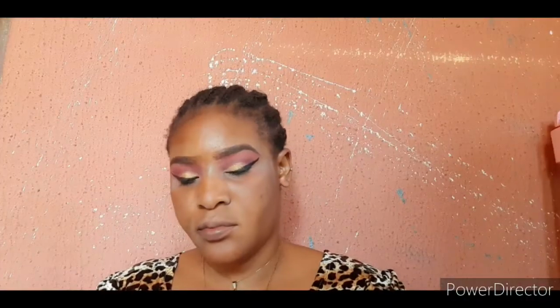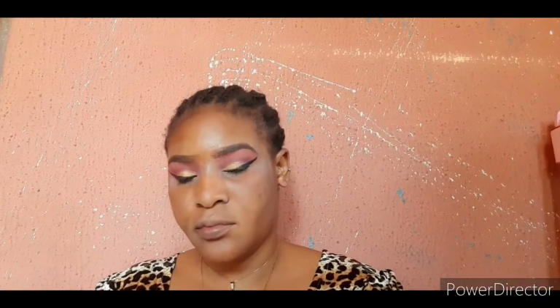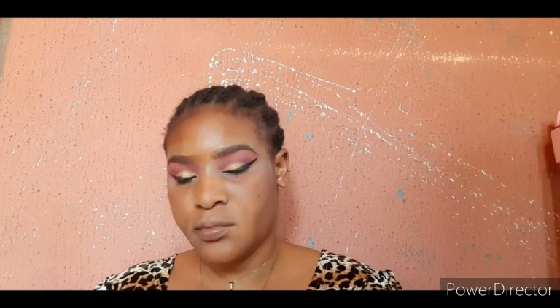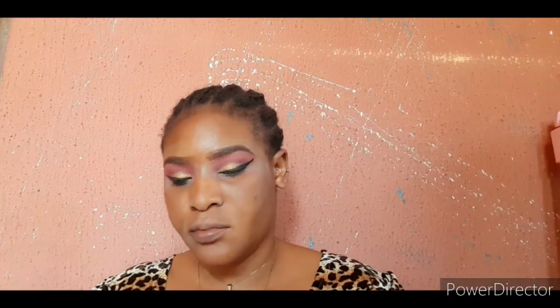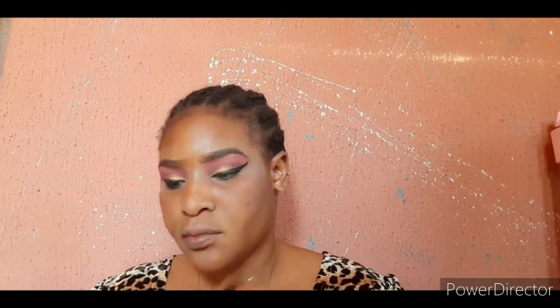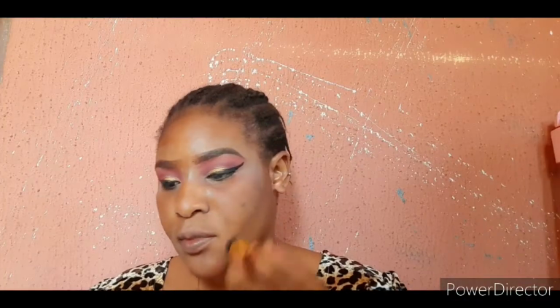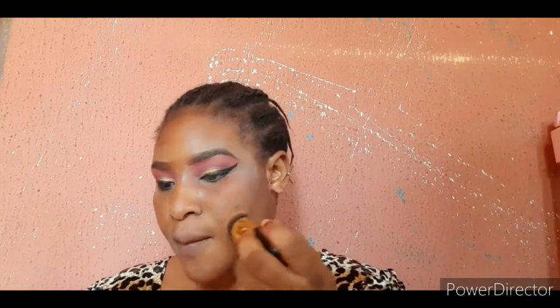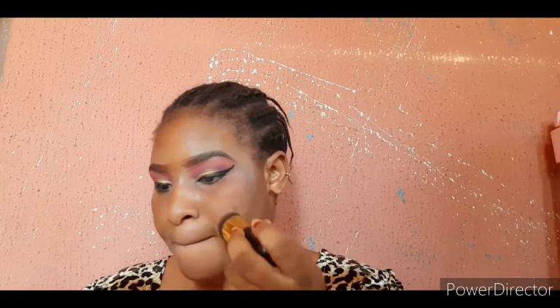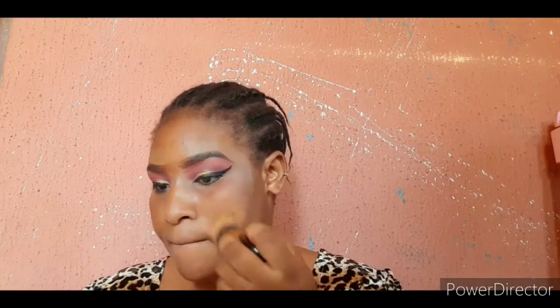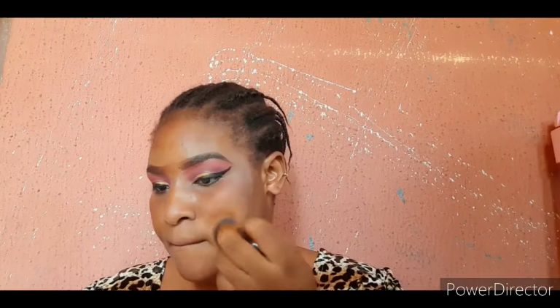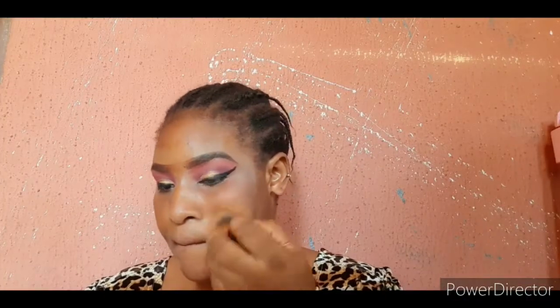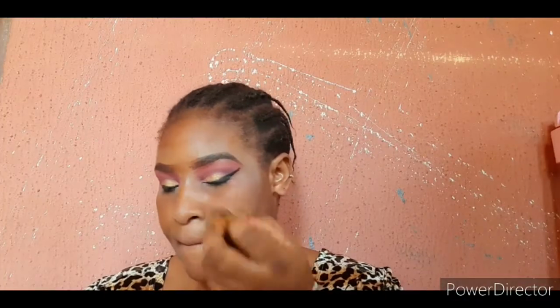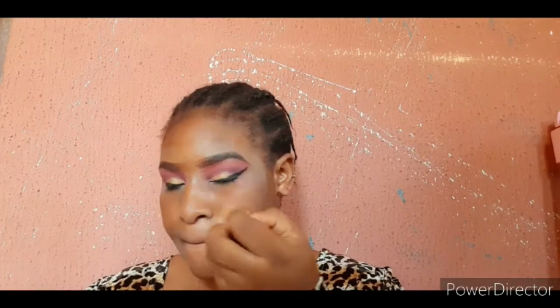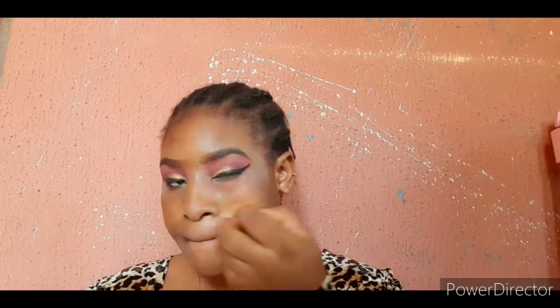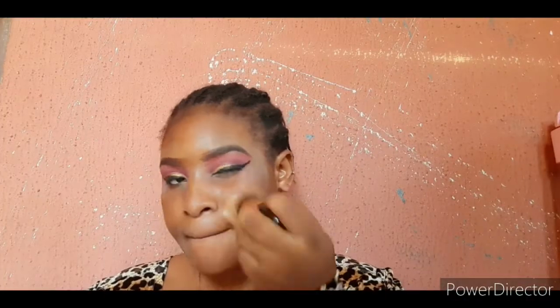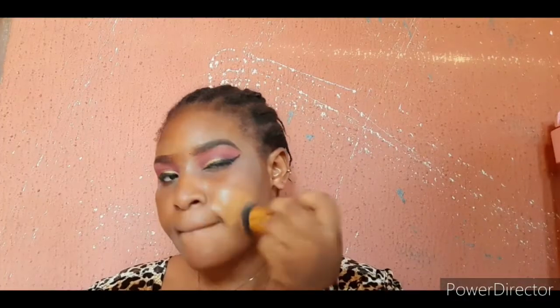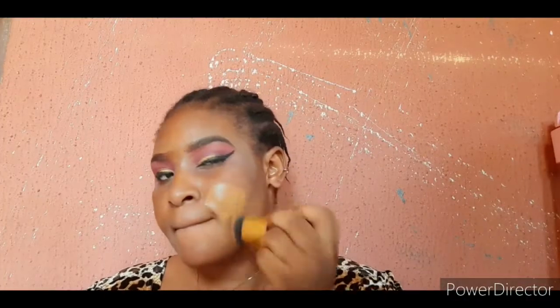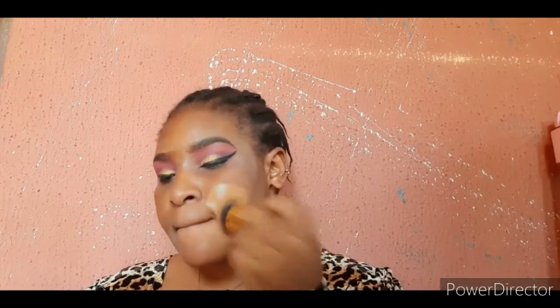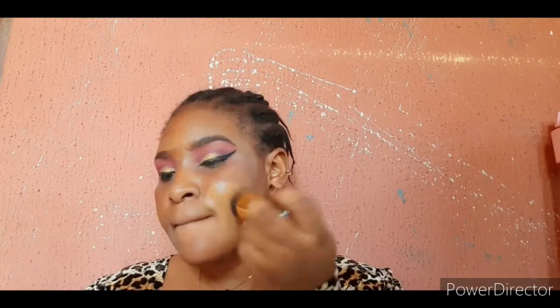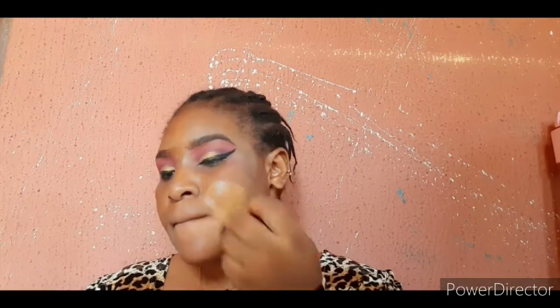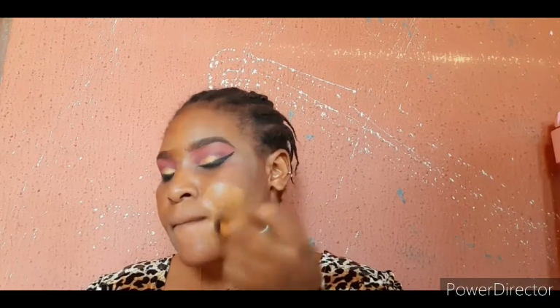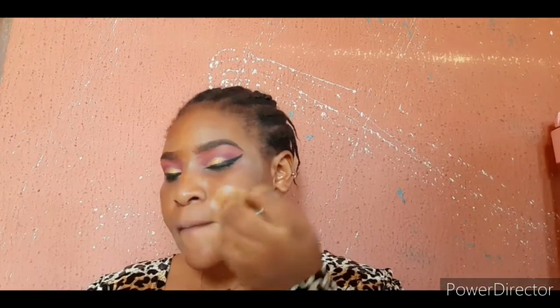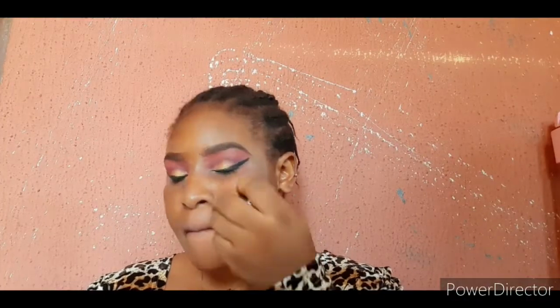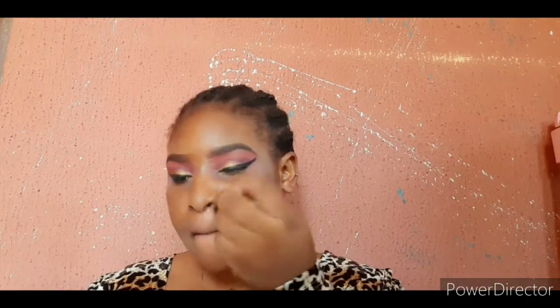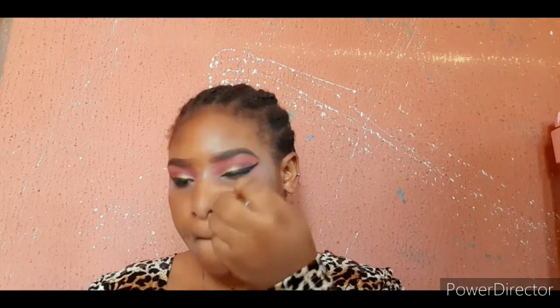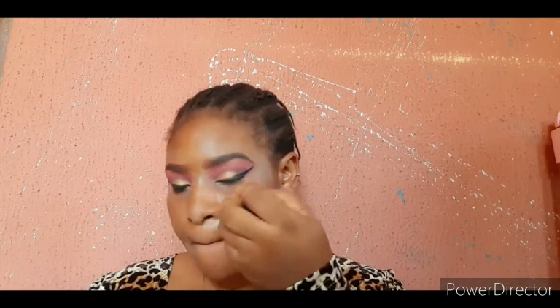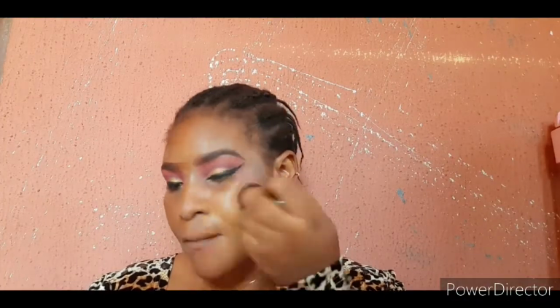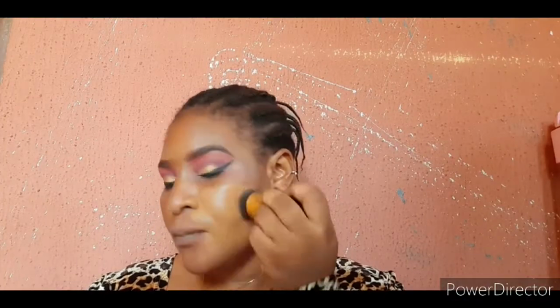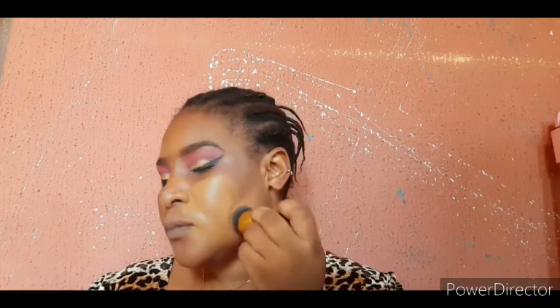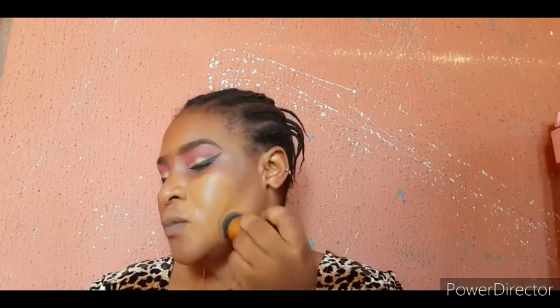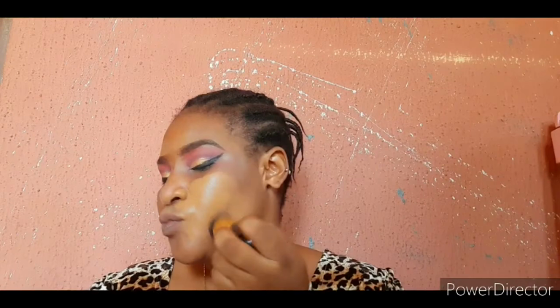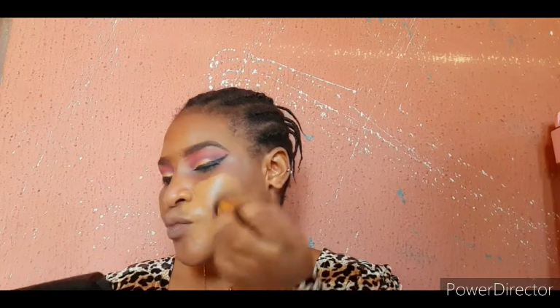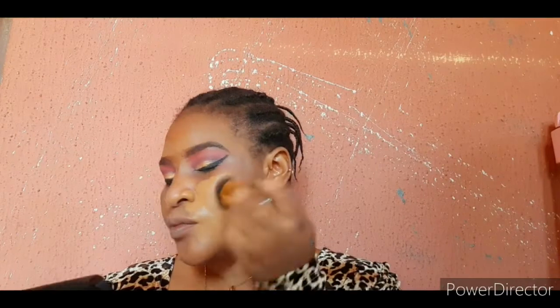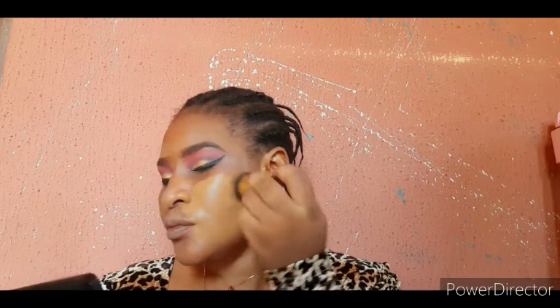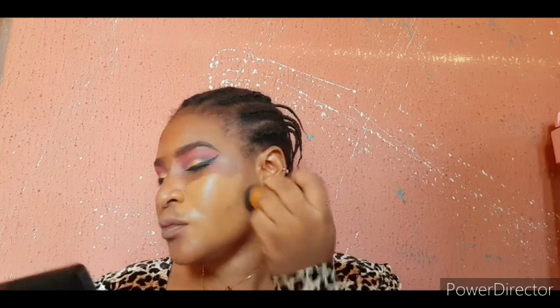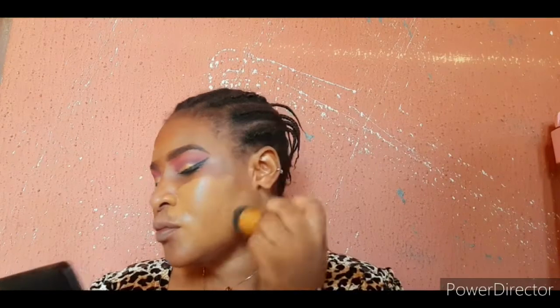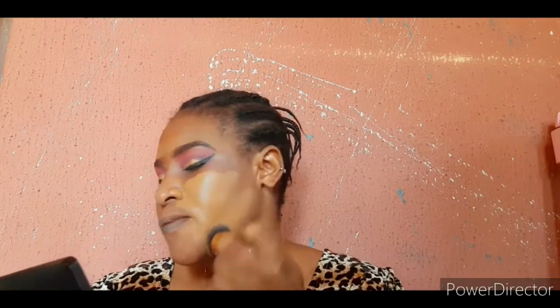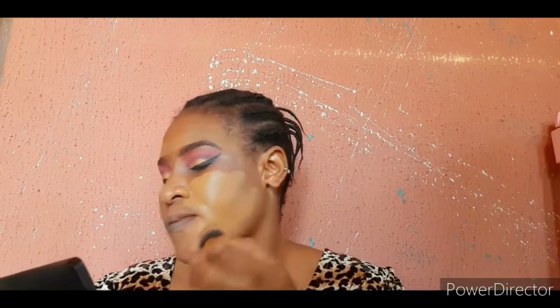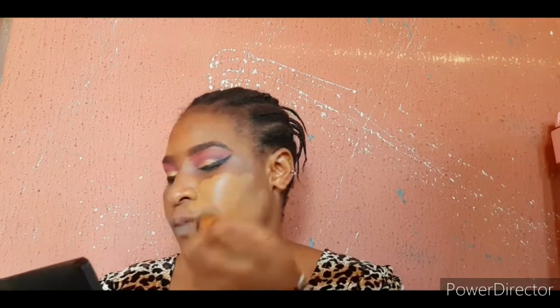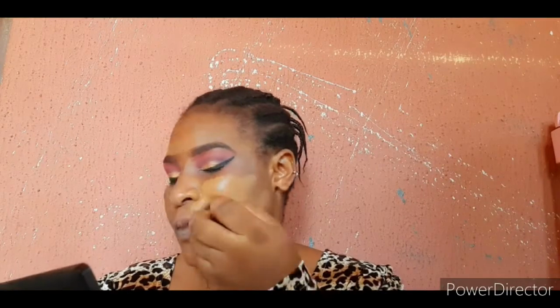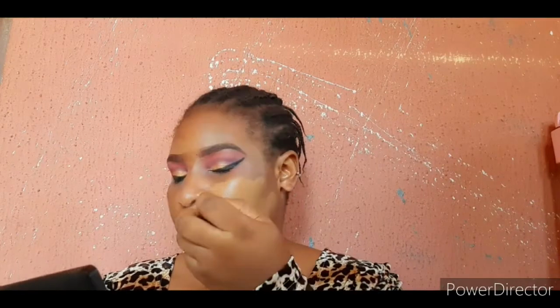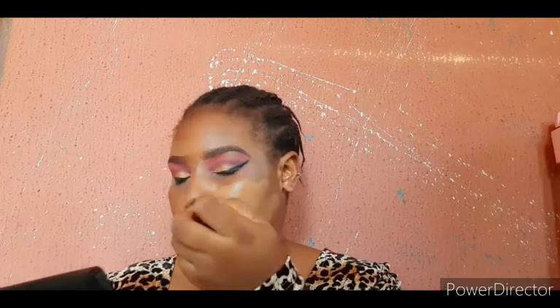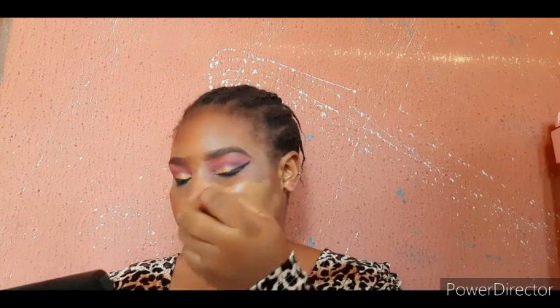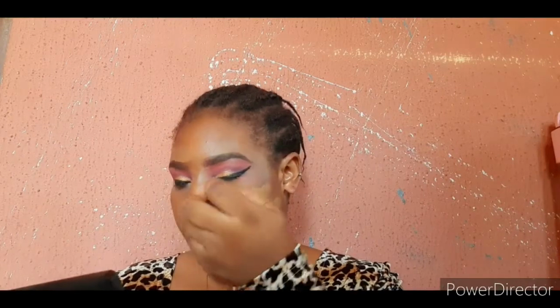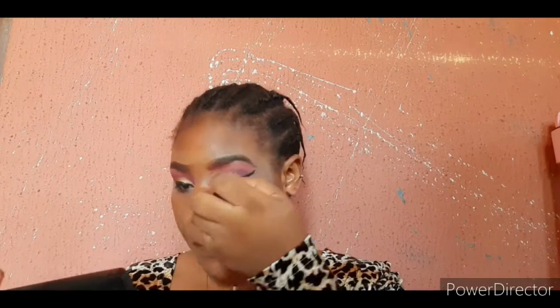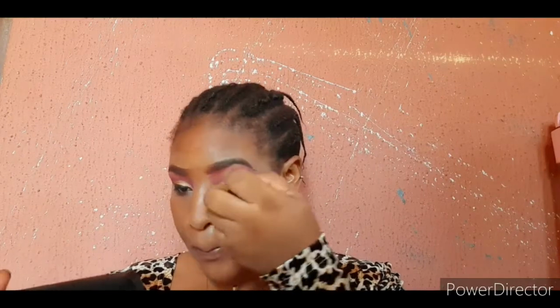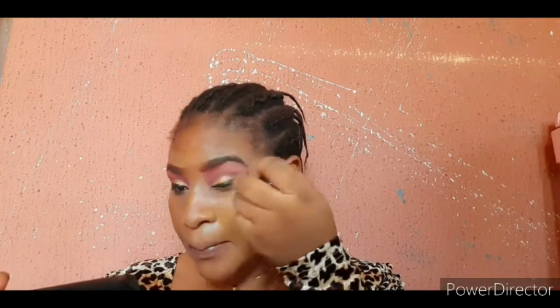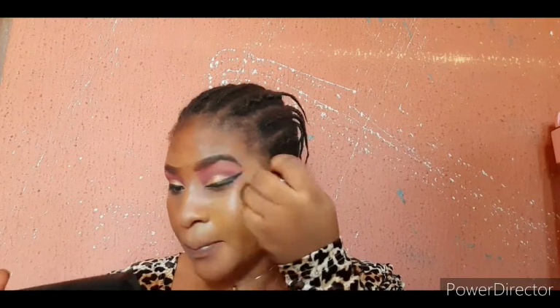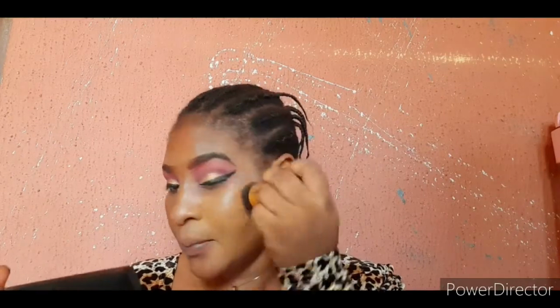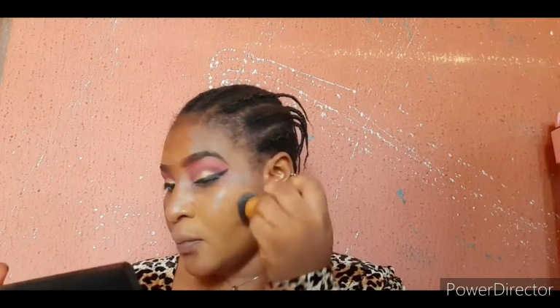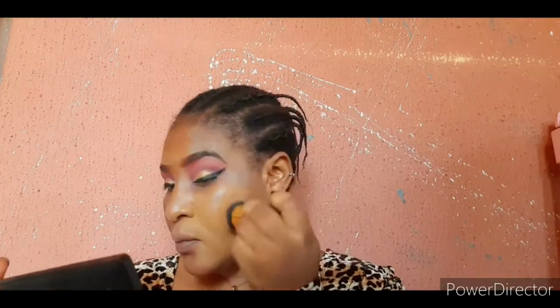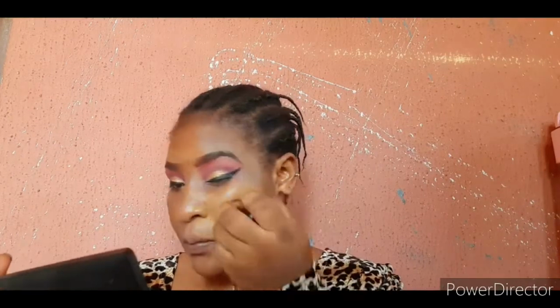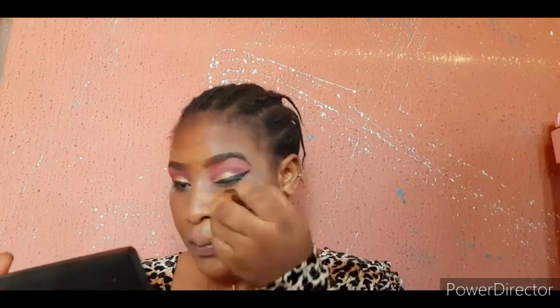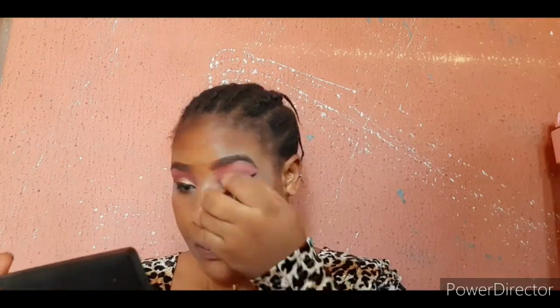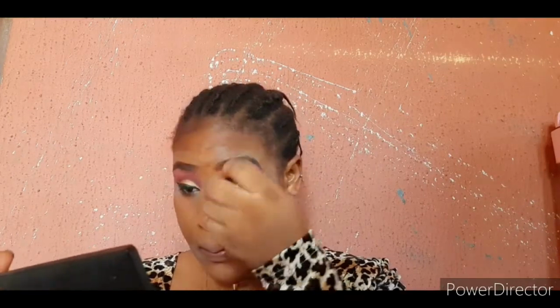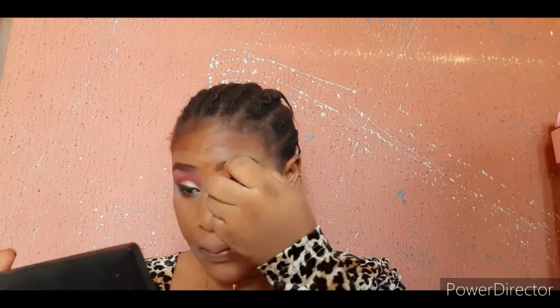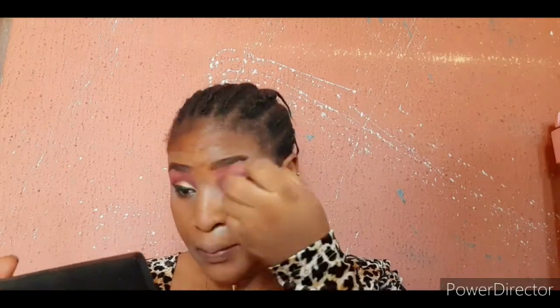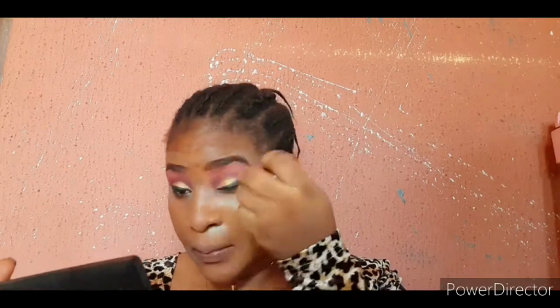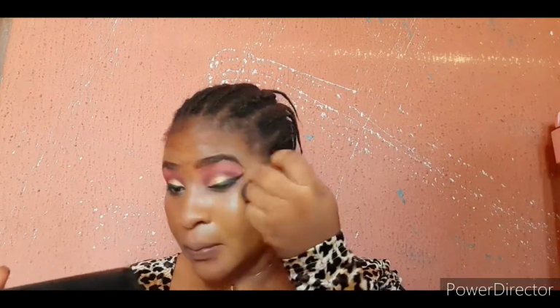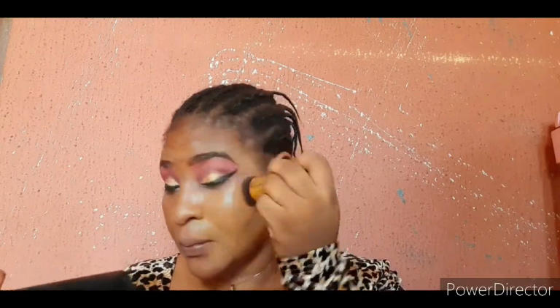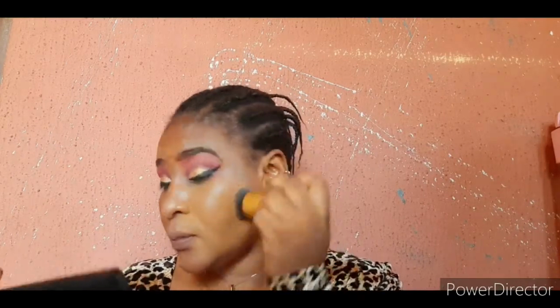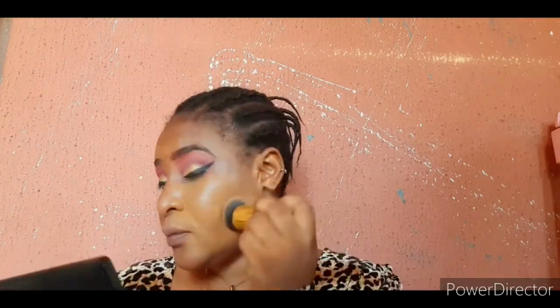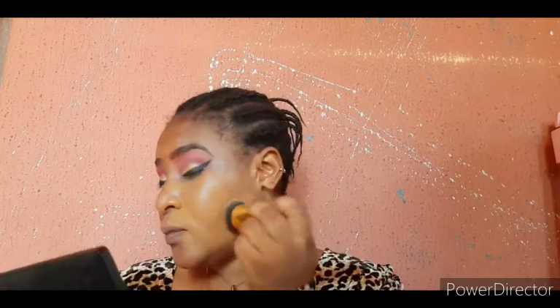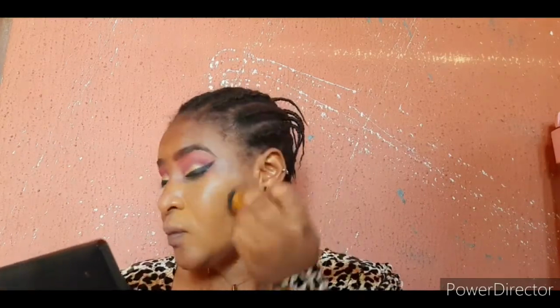Next I'll be going in with my Maybelline Fit Me foundation and just tap that into my face.